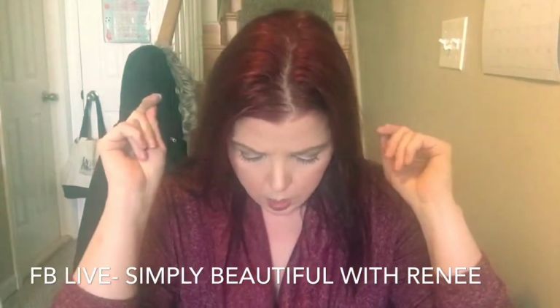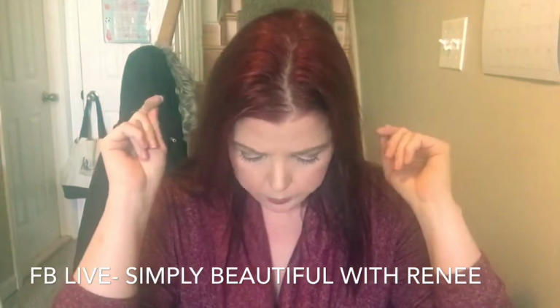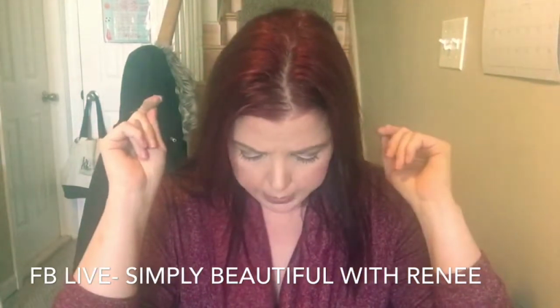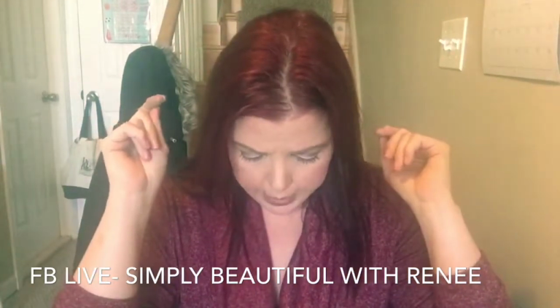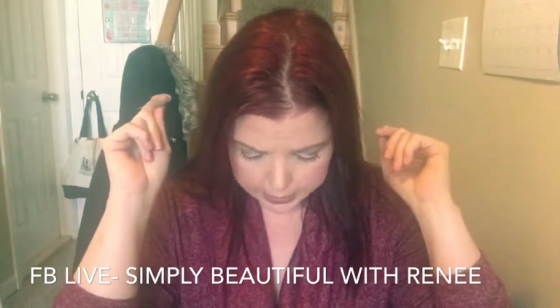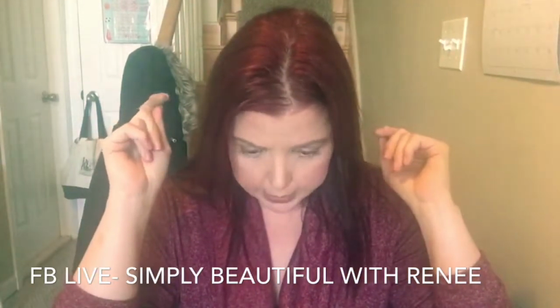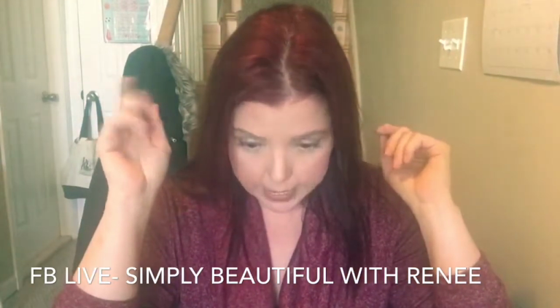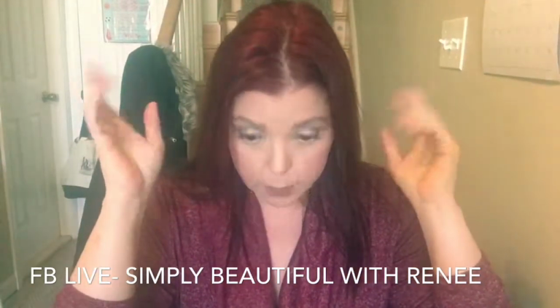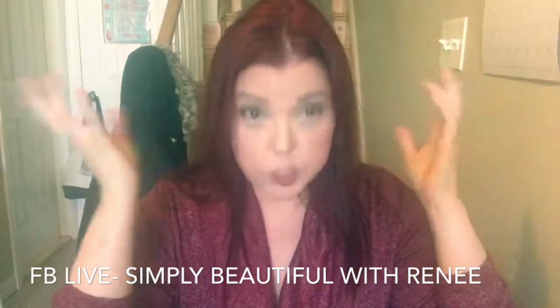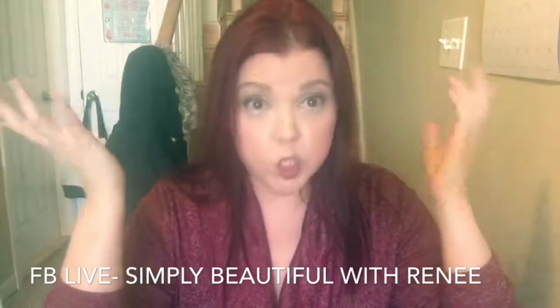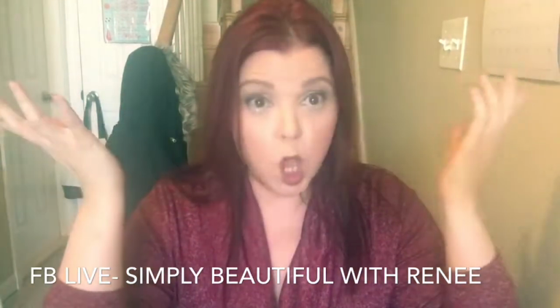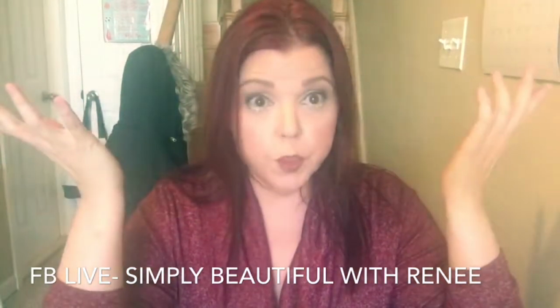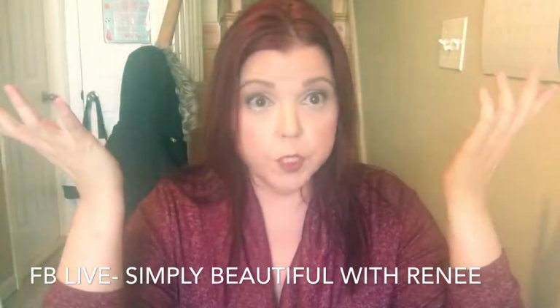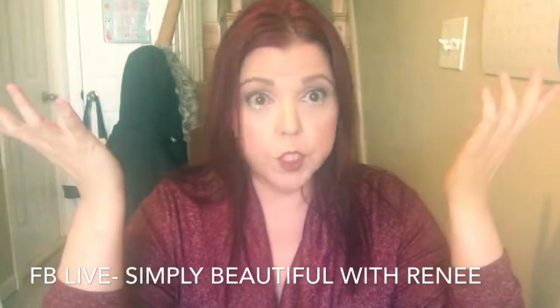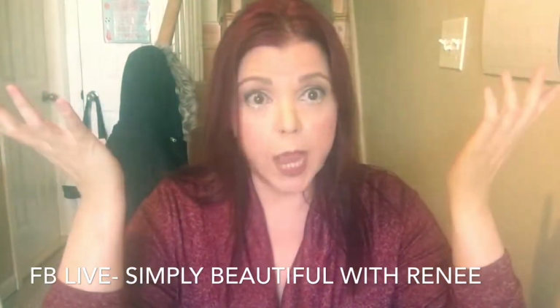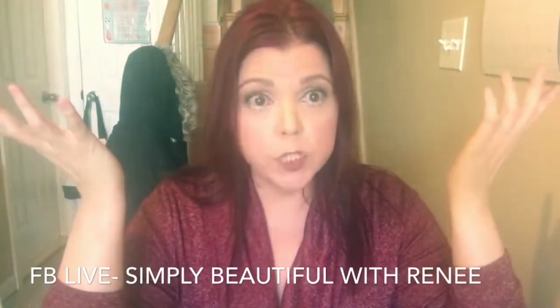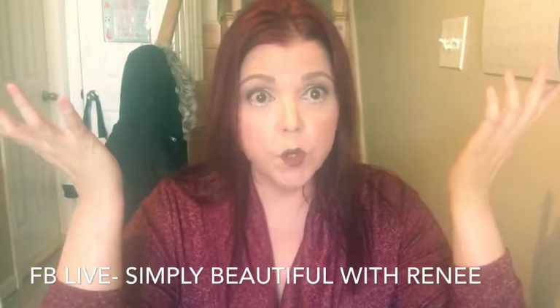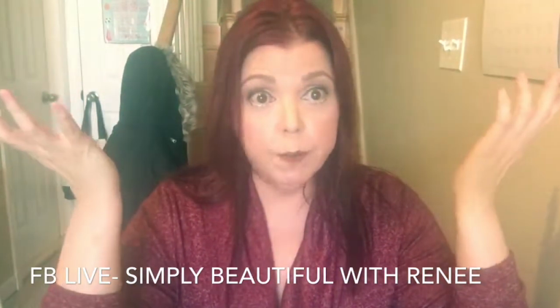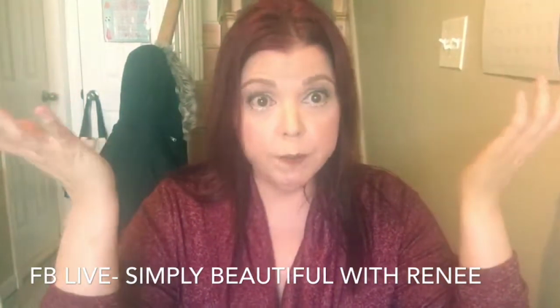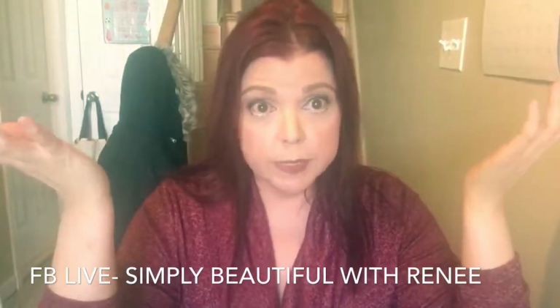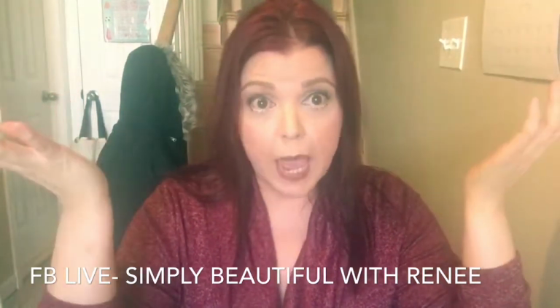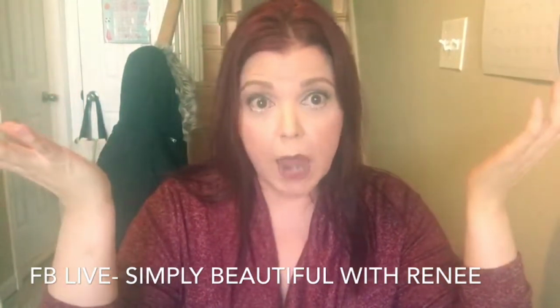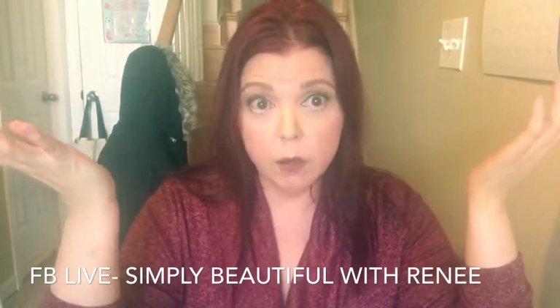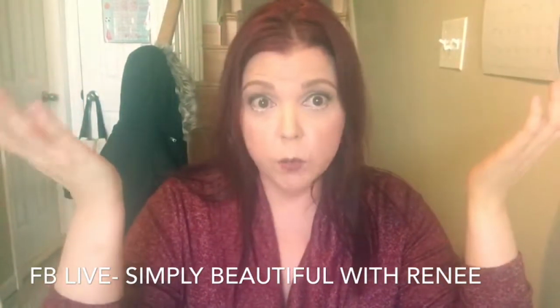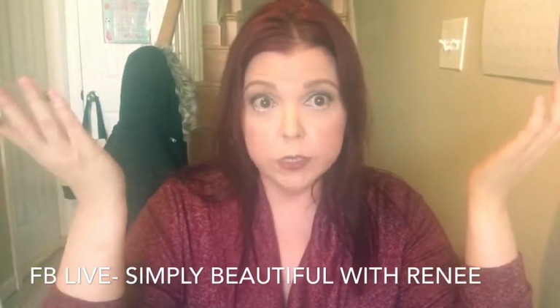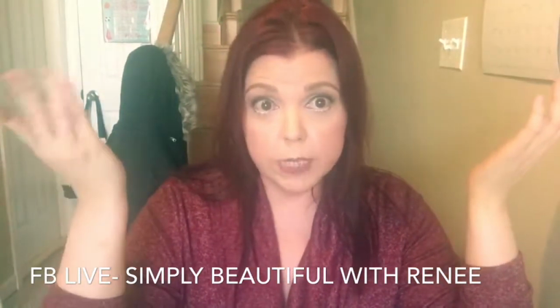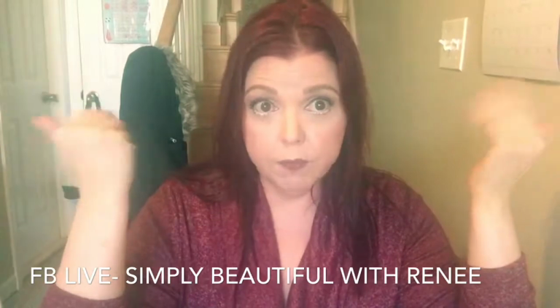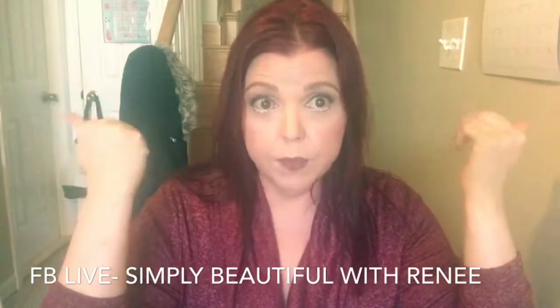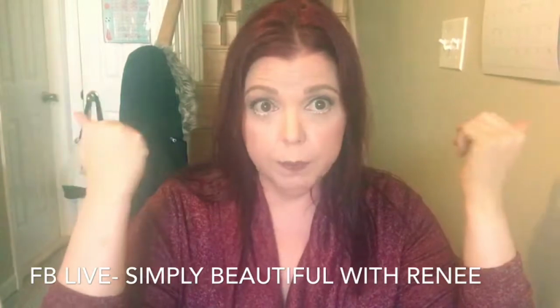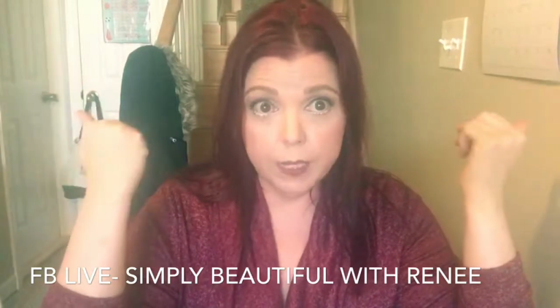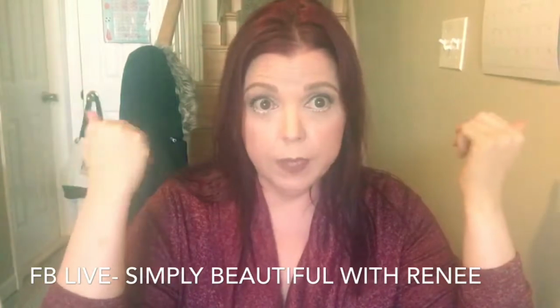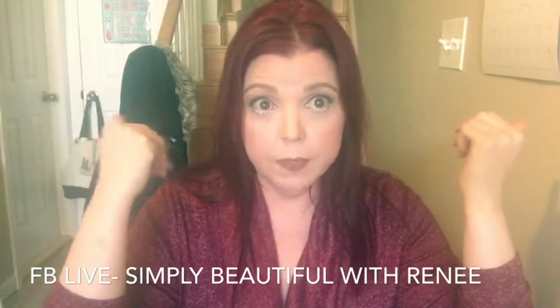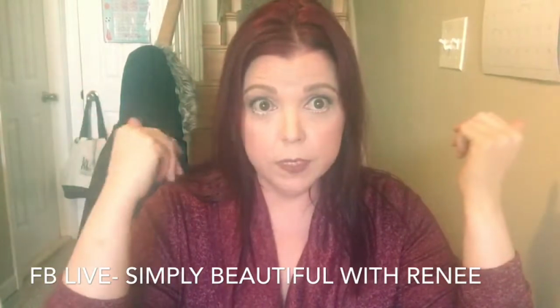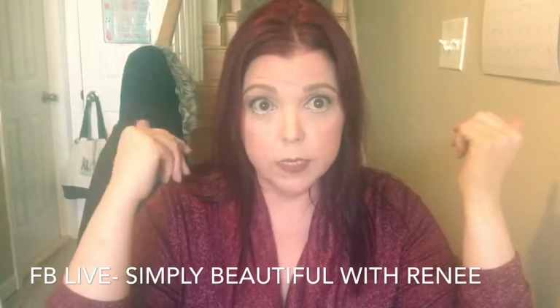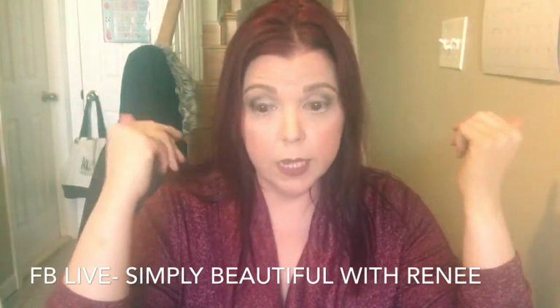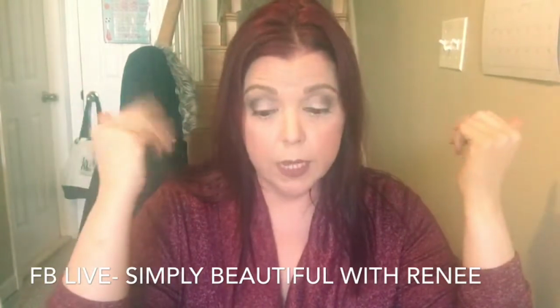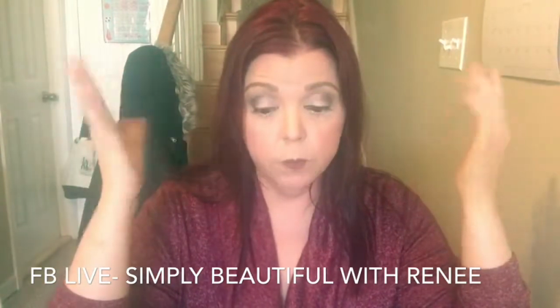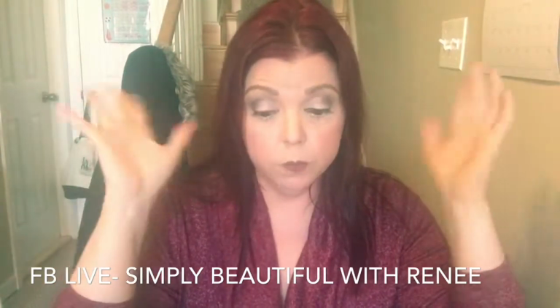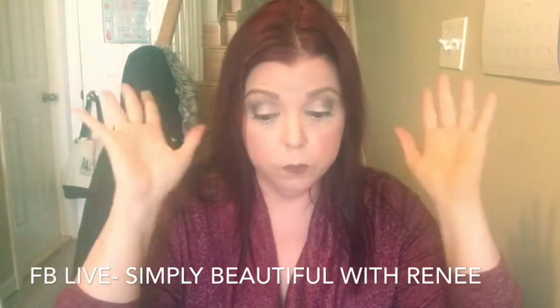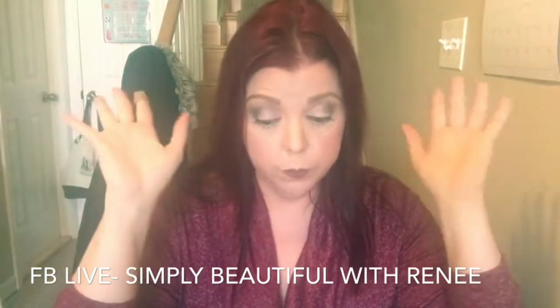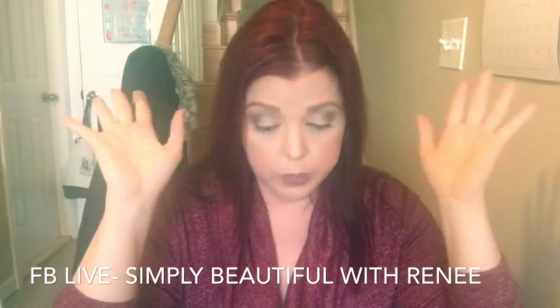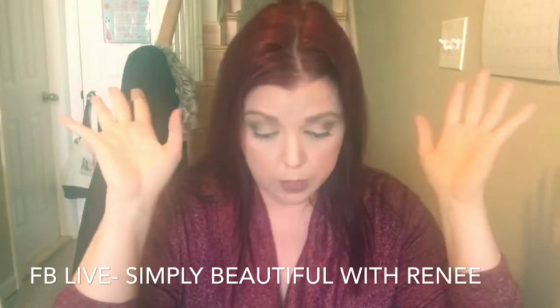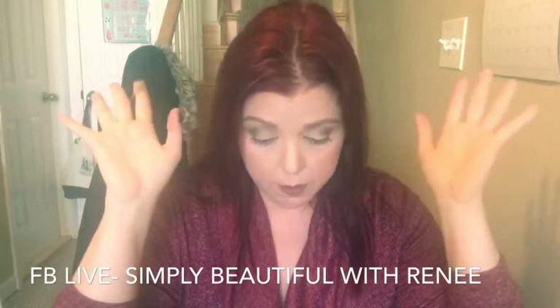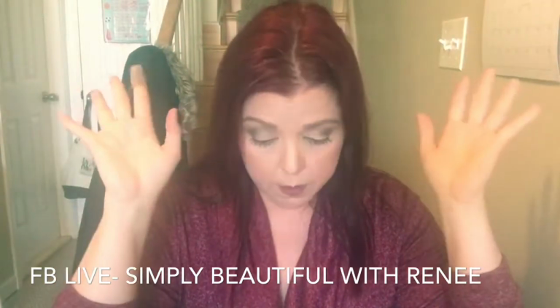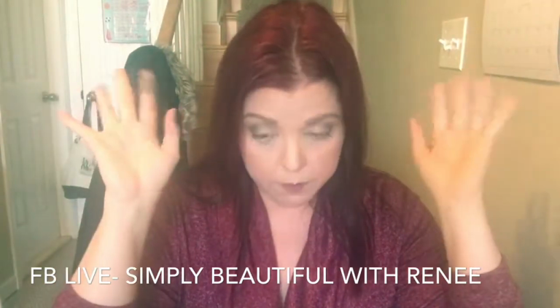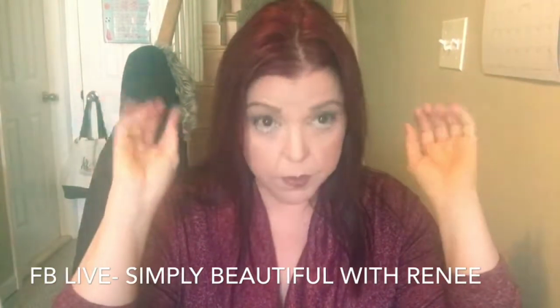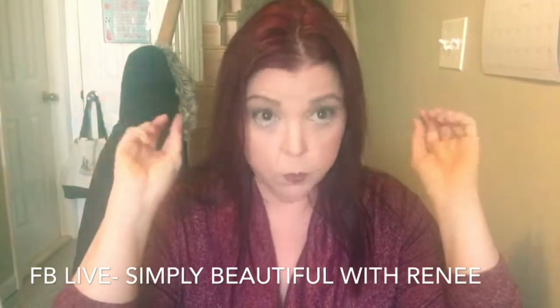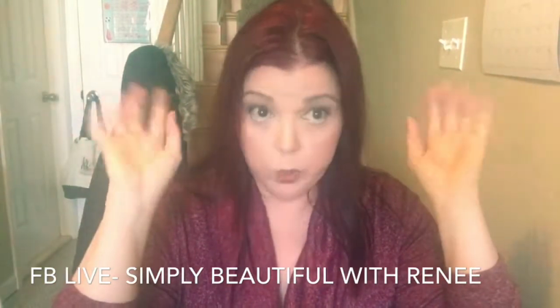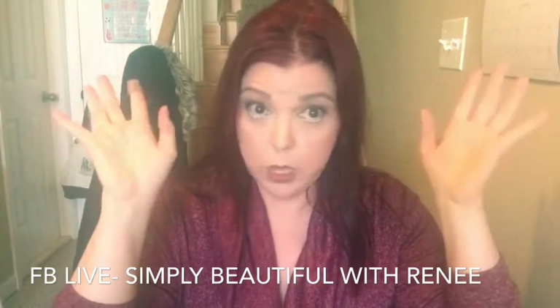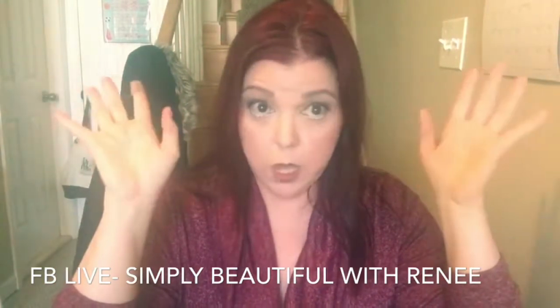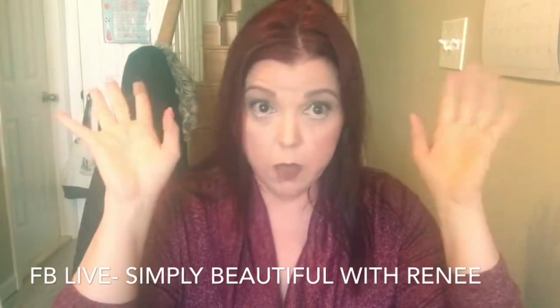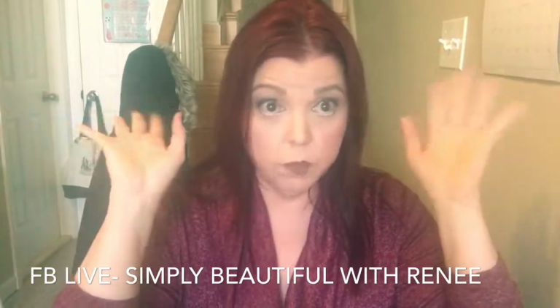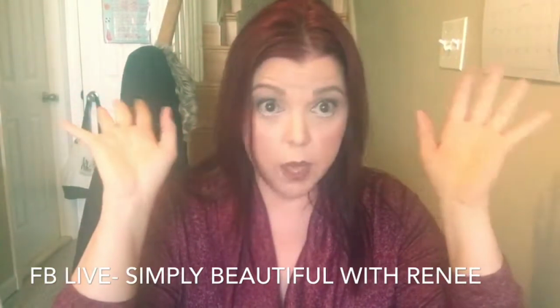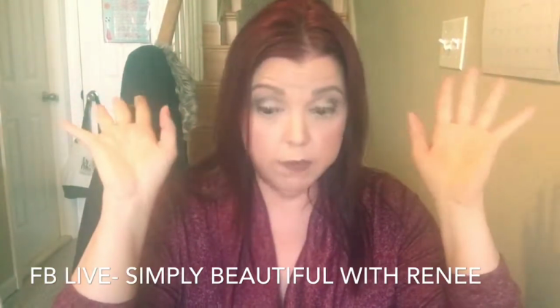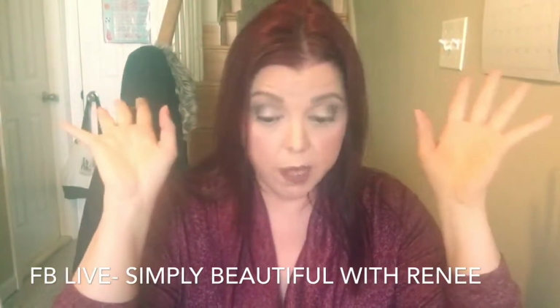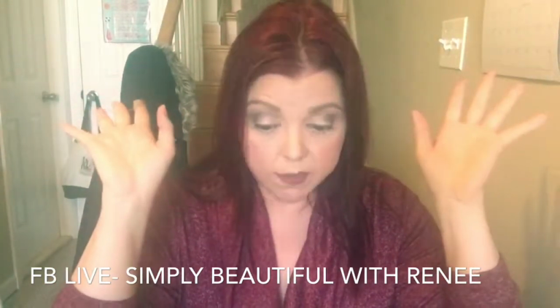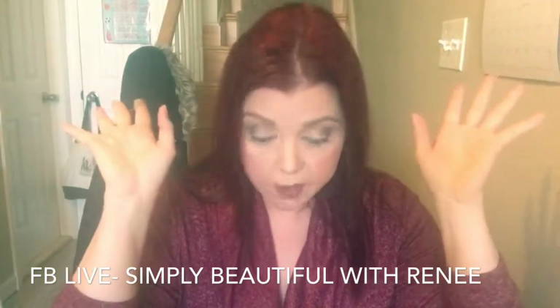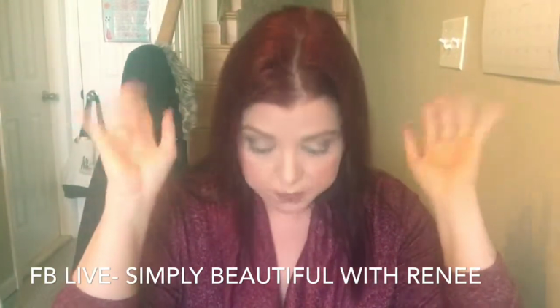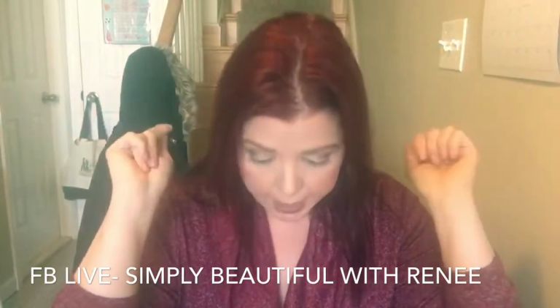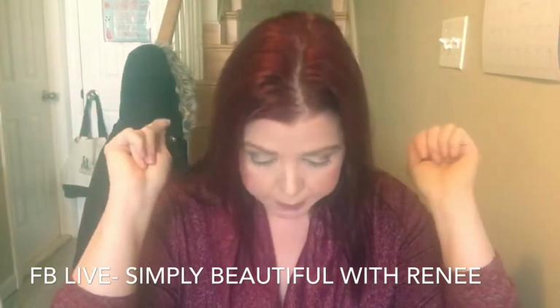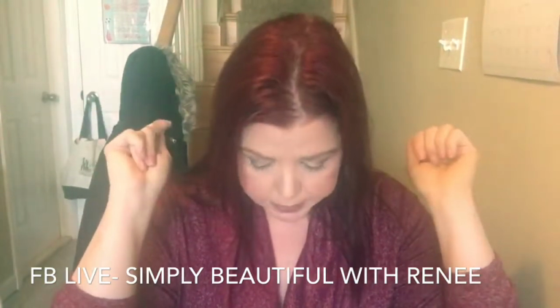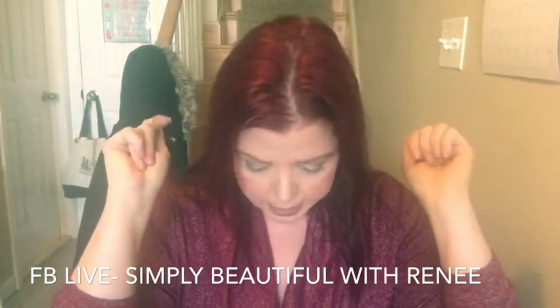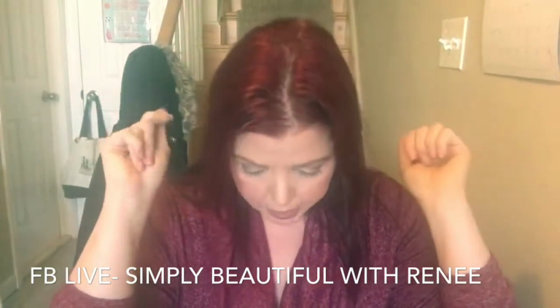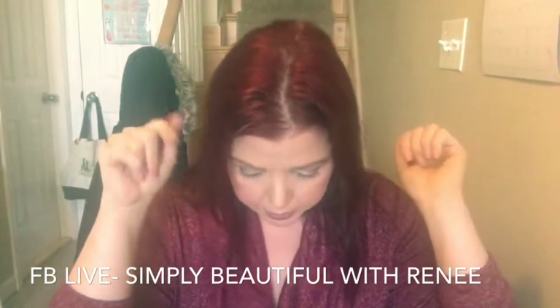The Skyscraper Mascara will definitely be in this kit. We love, love, love, love that mascara.